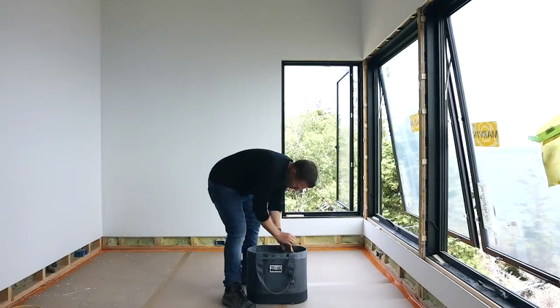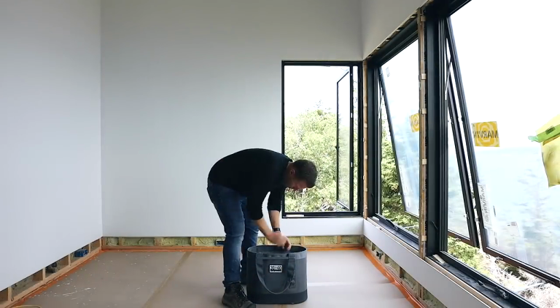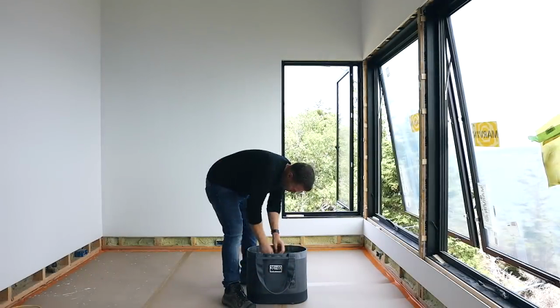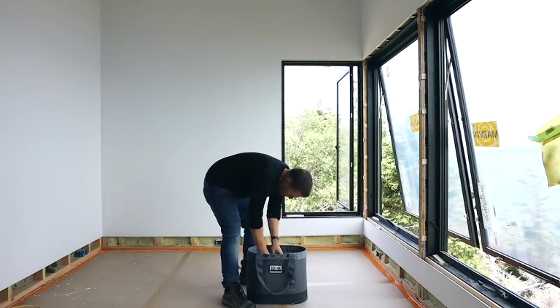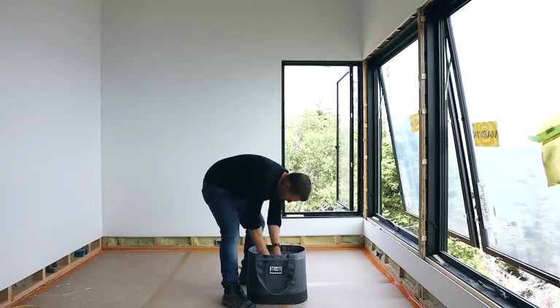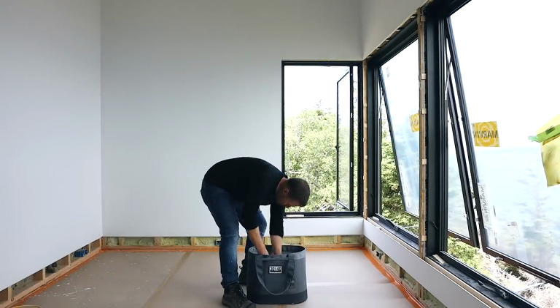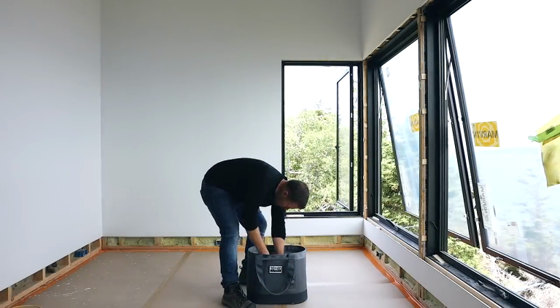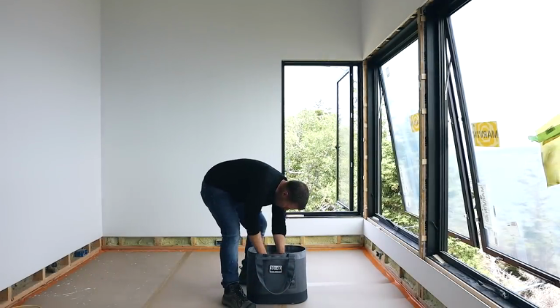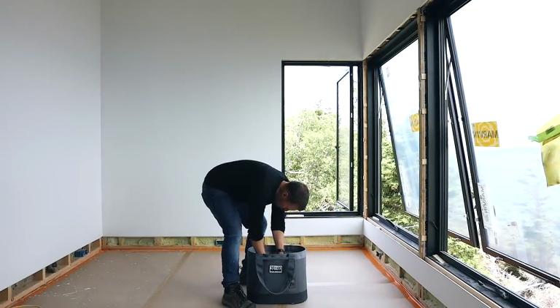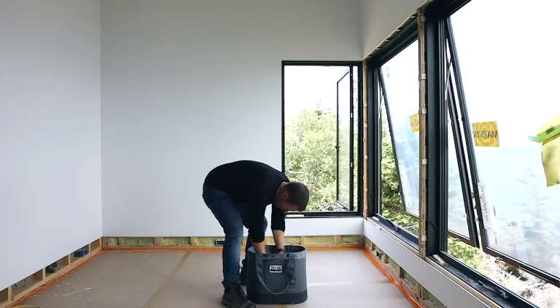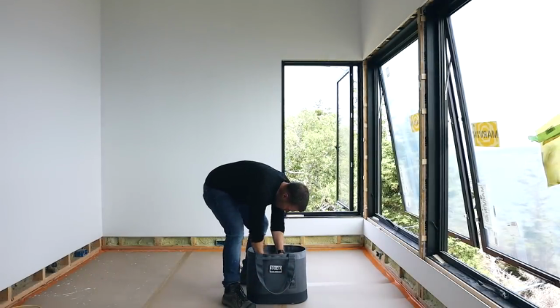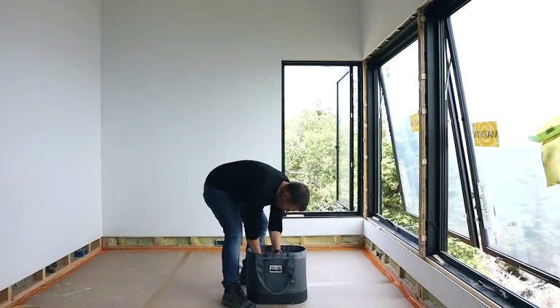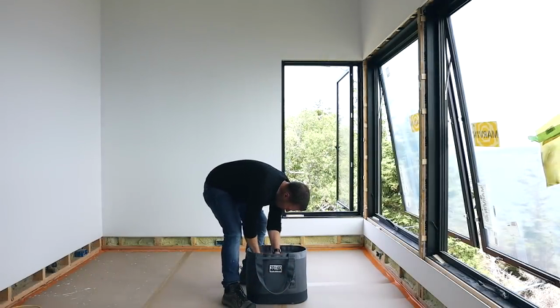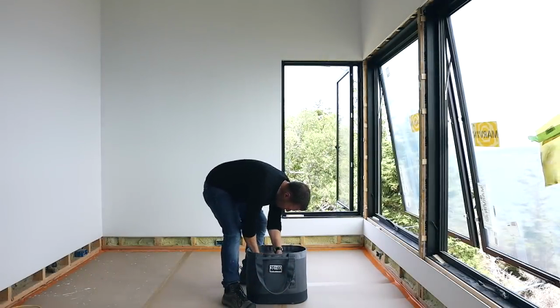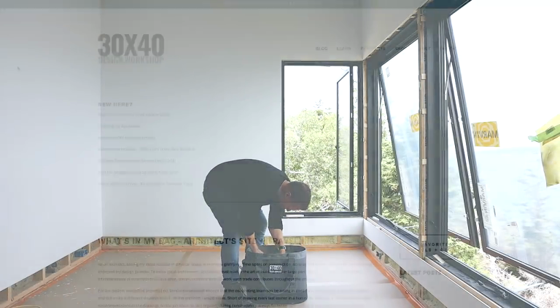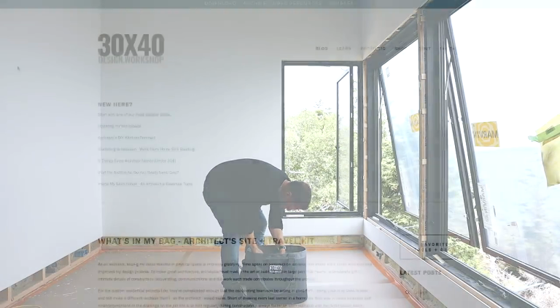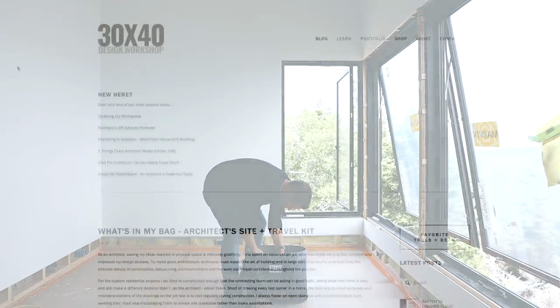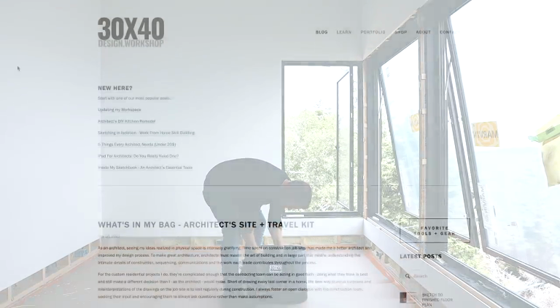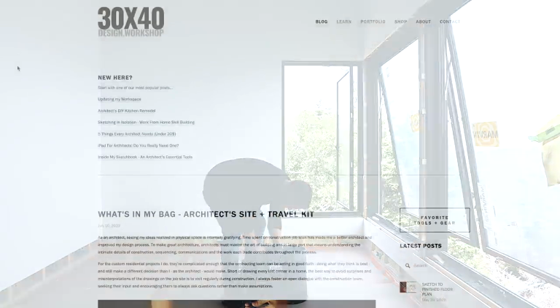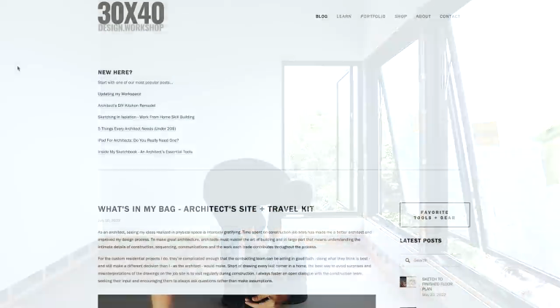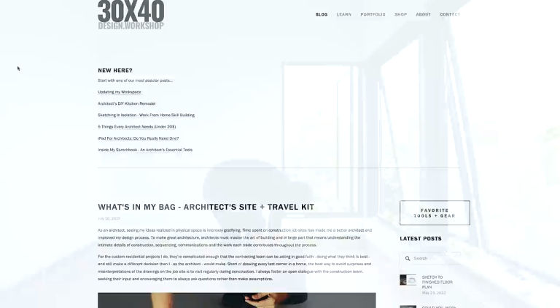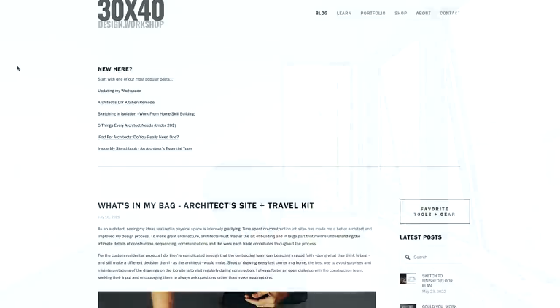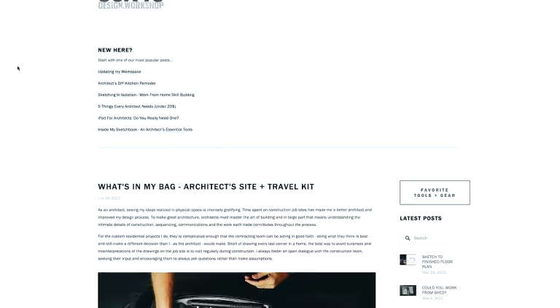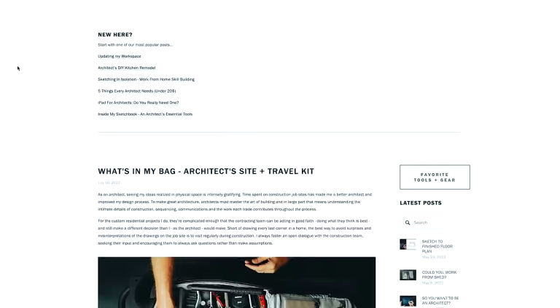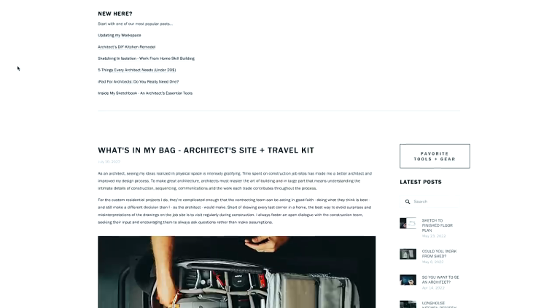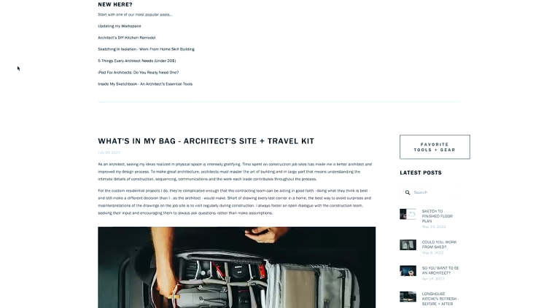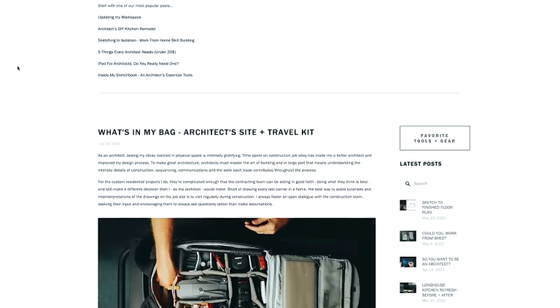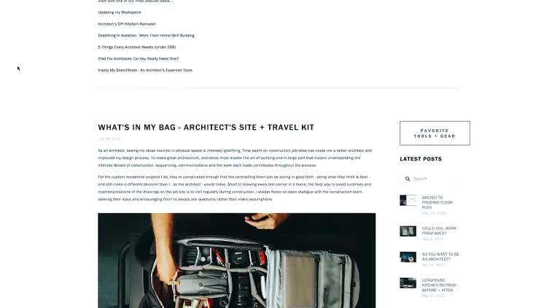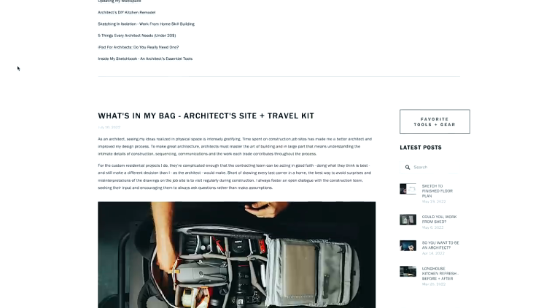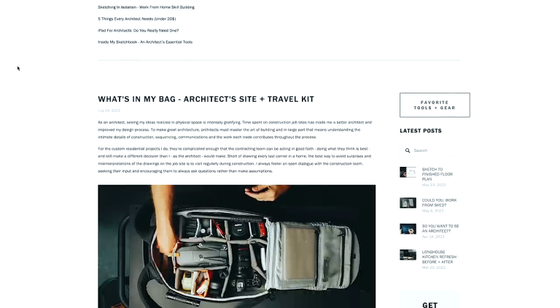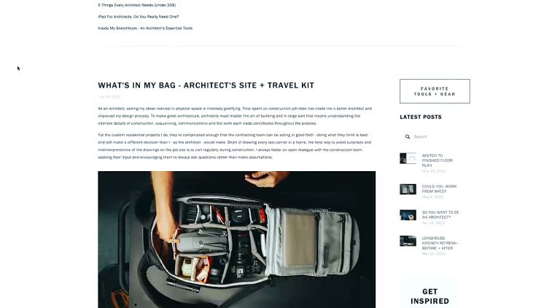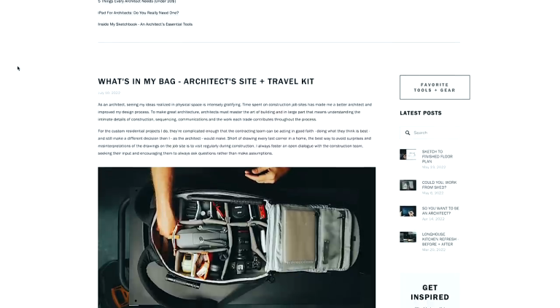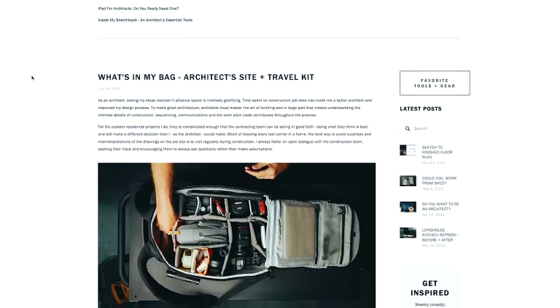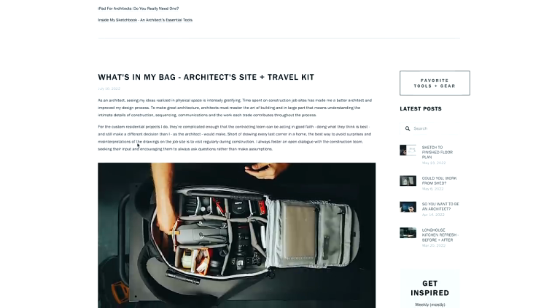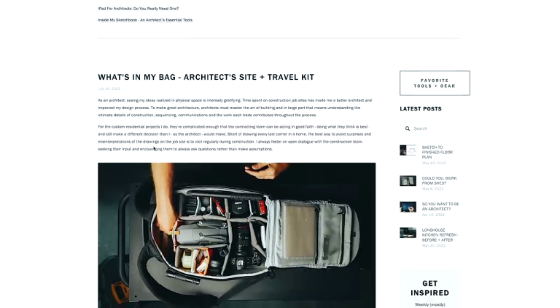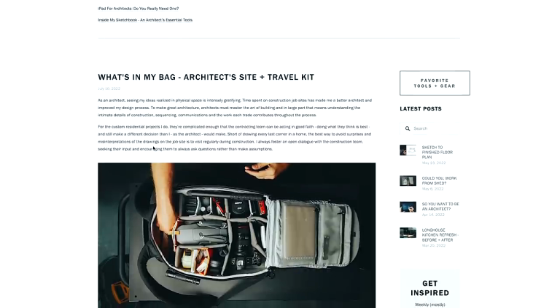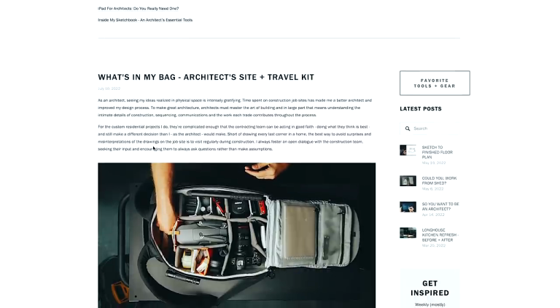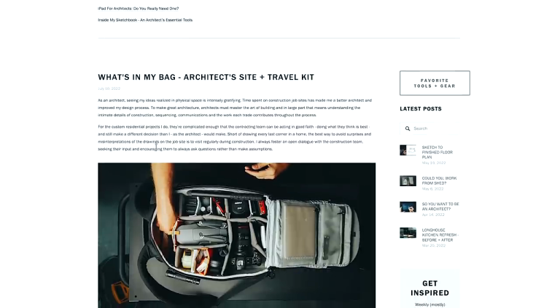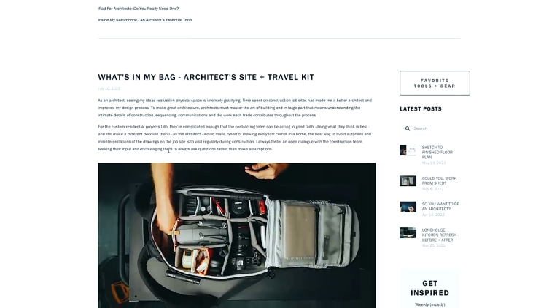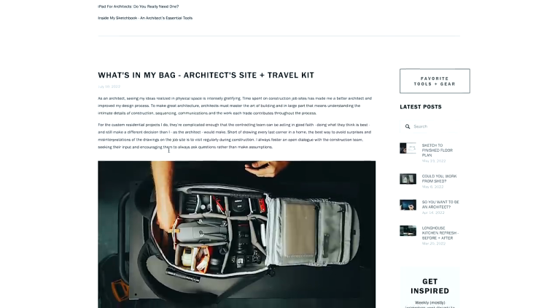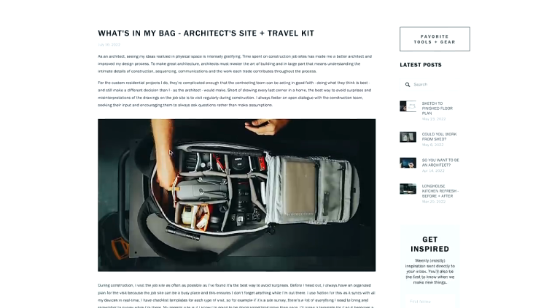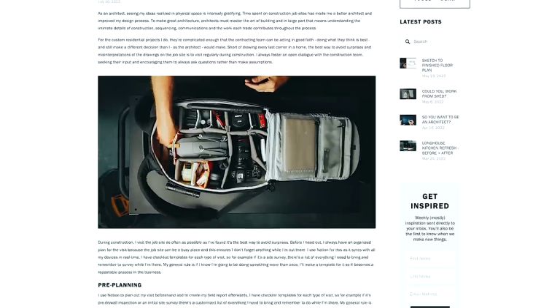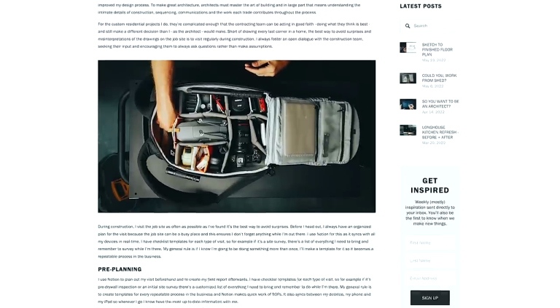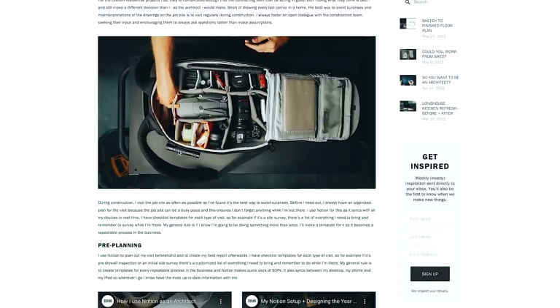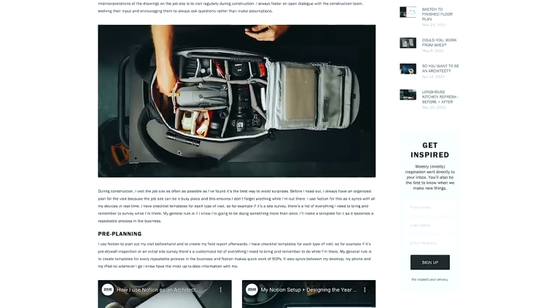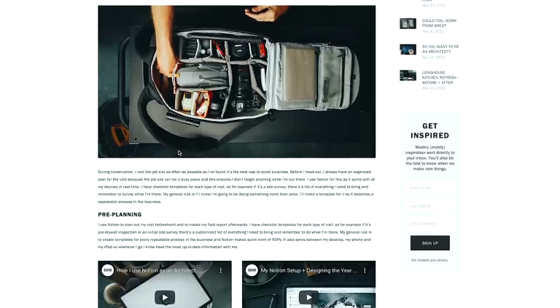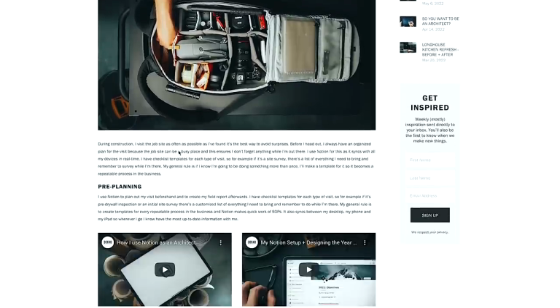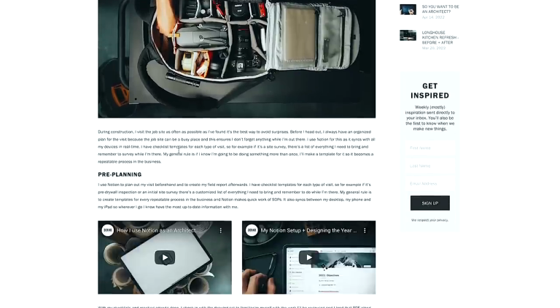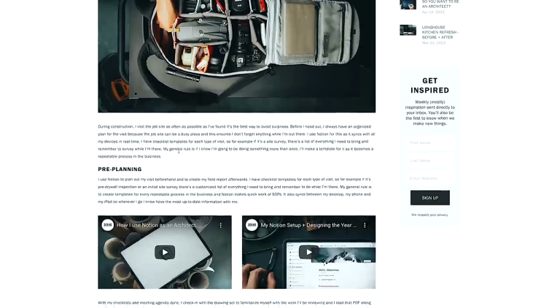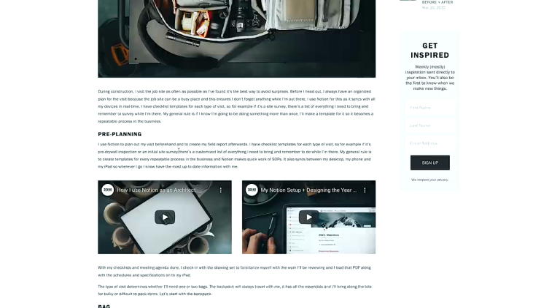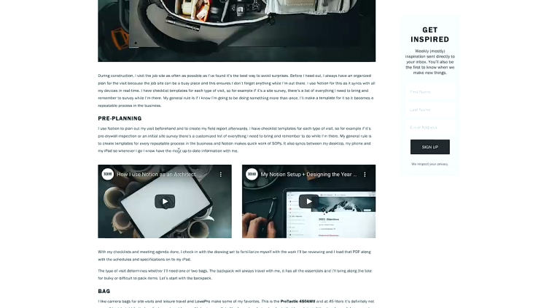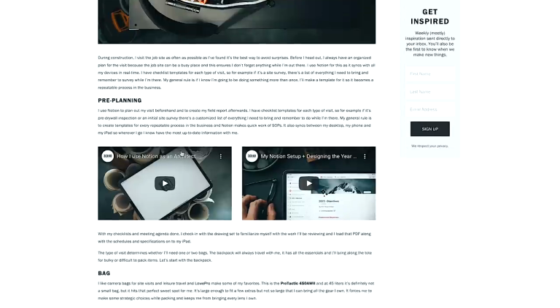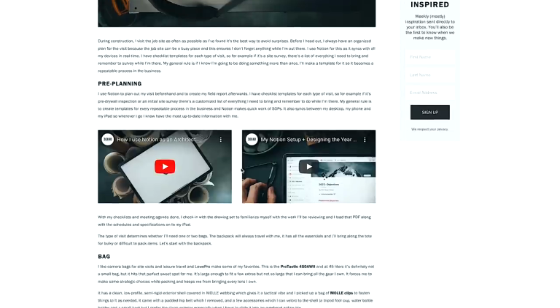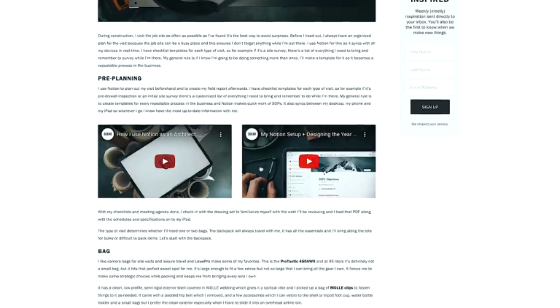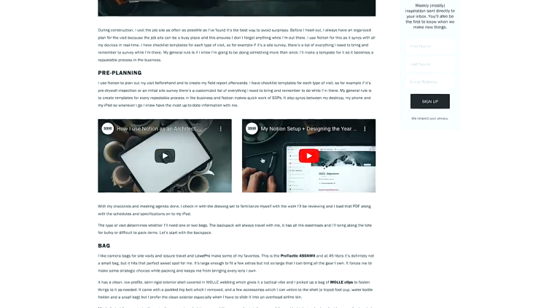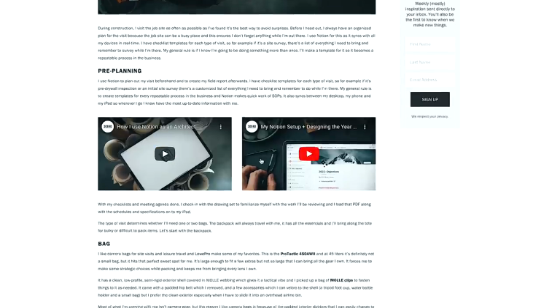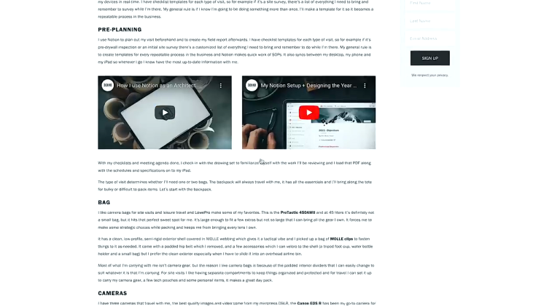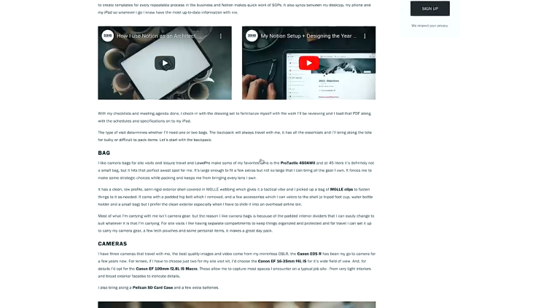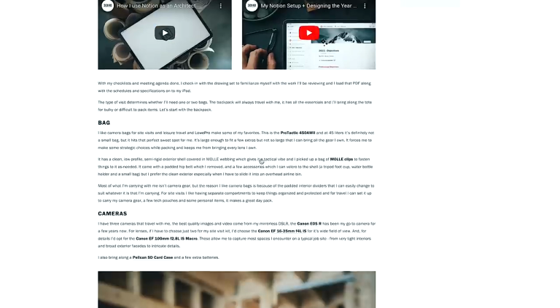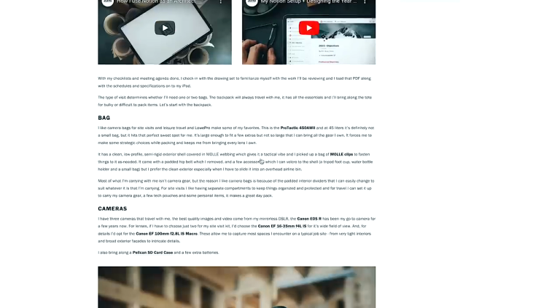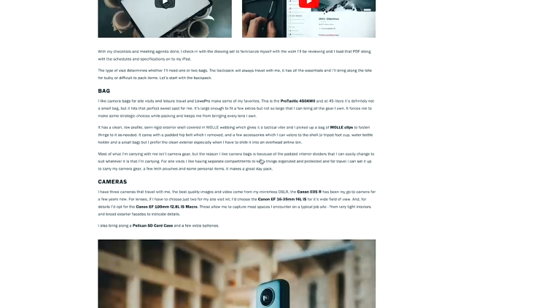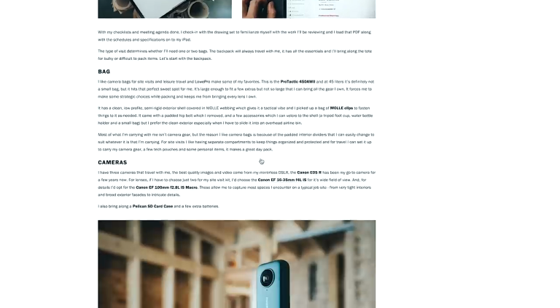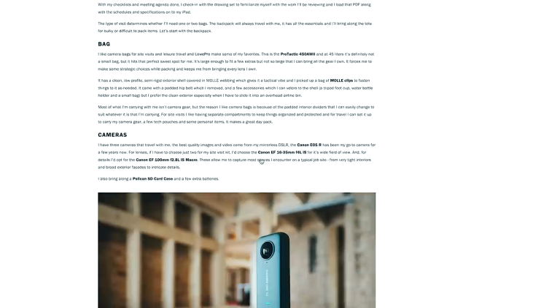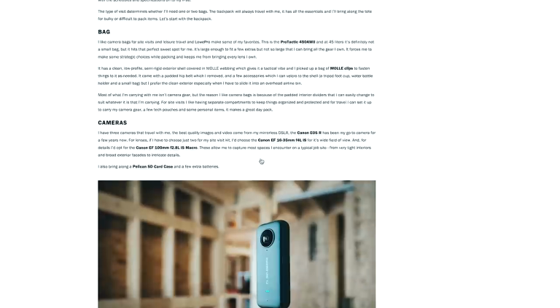You'll find links to everything along with a few bonus extras in the blog post linked in the description below. We'll see you again next time. Cheers, my friends.